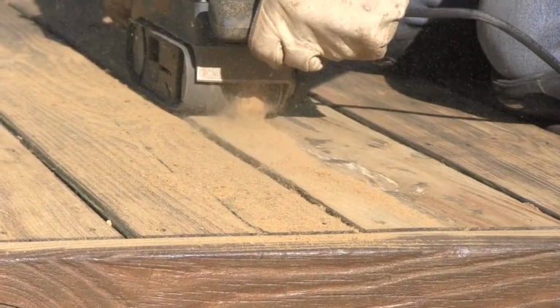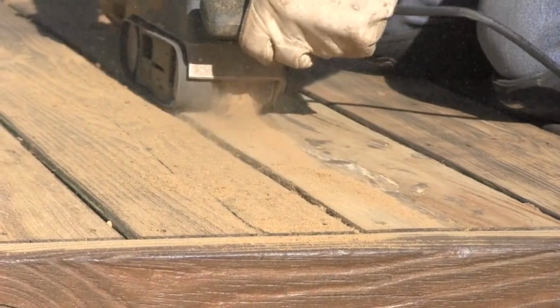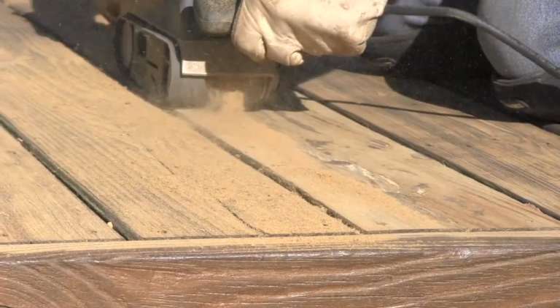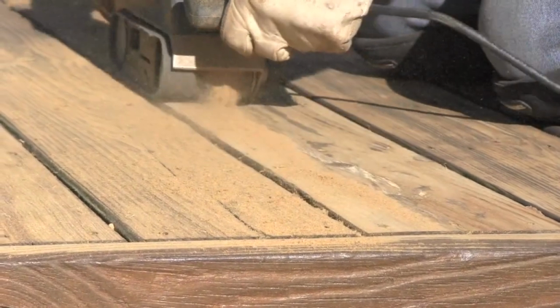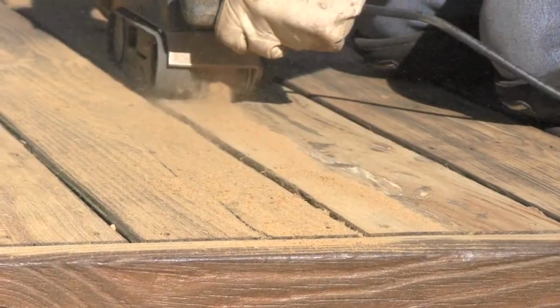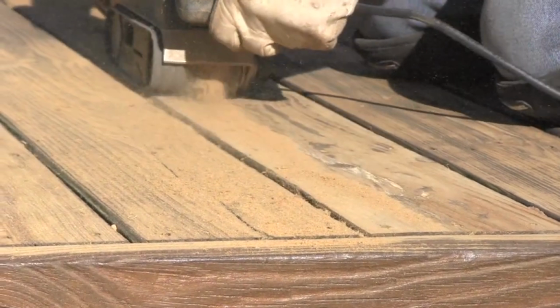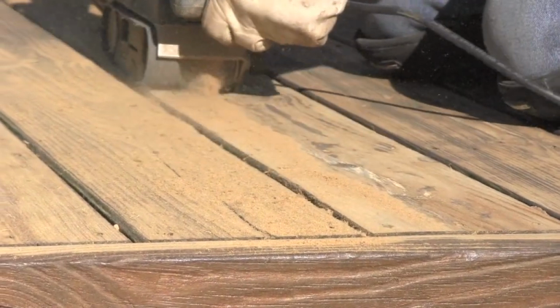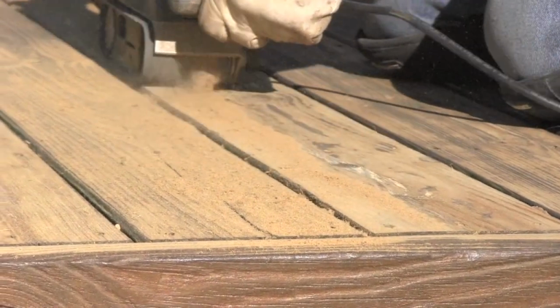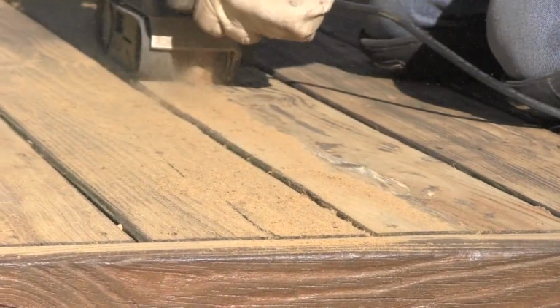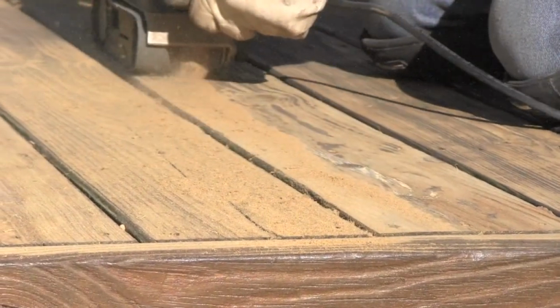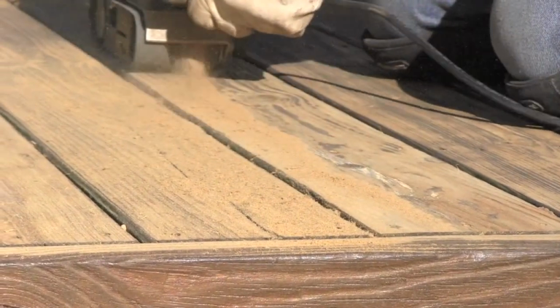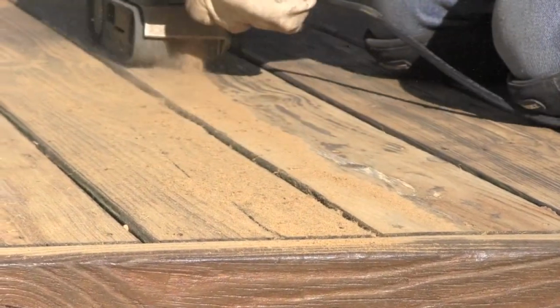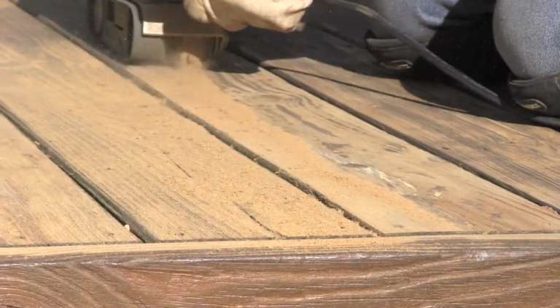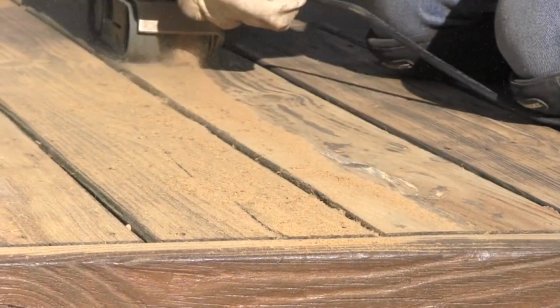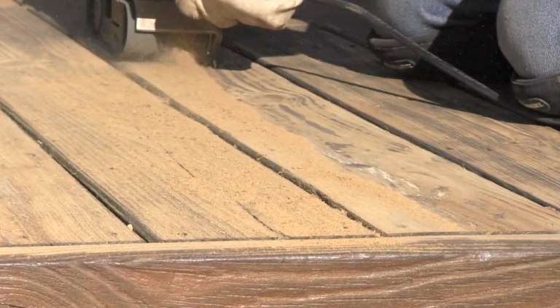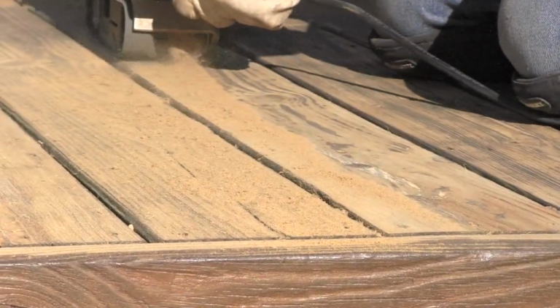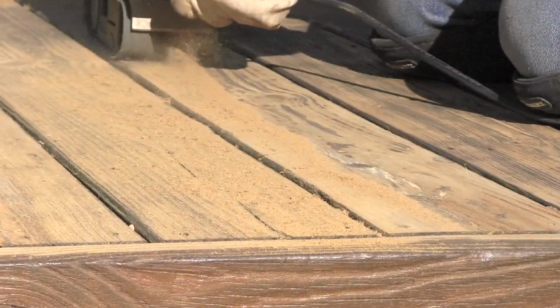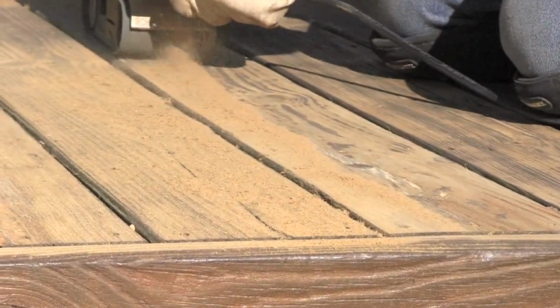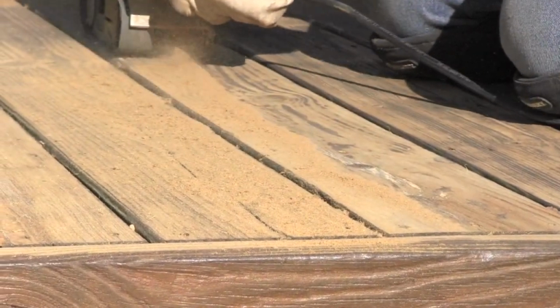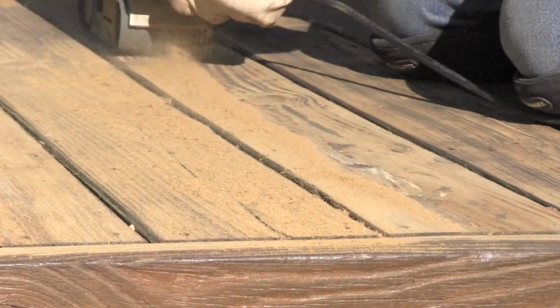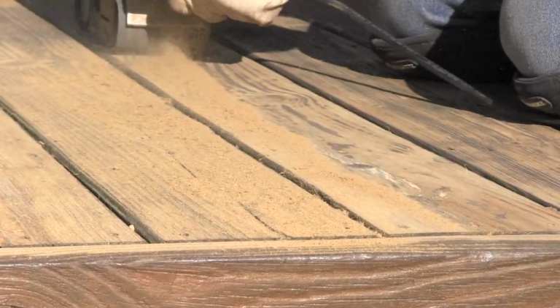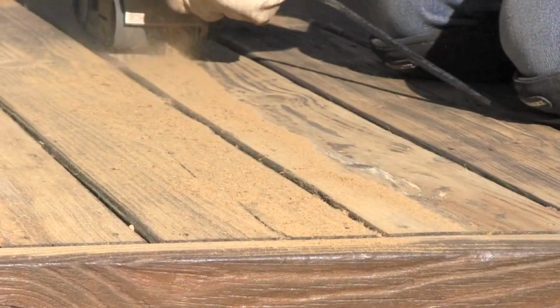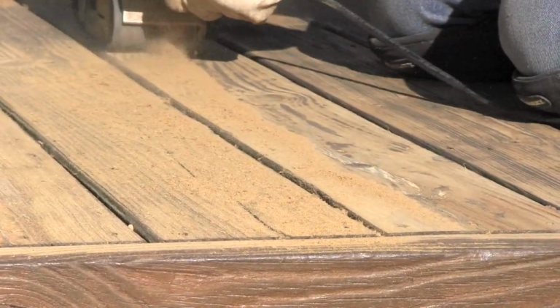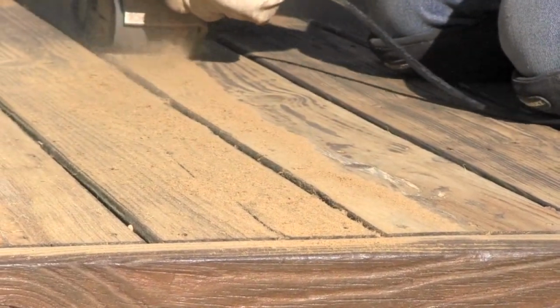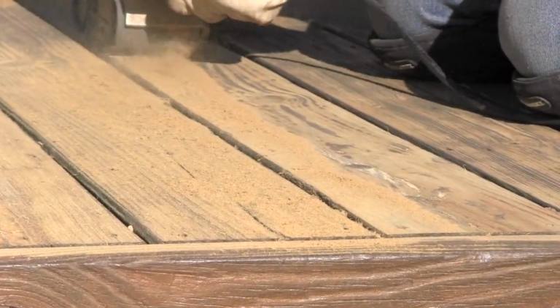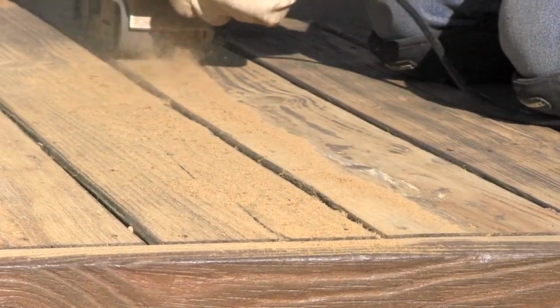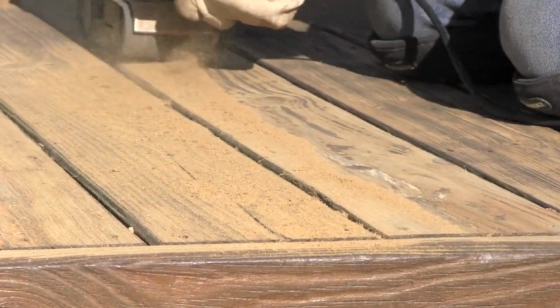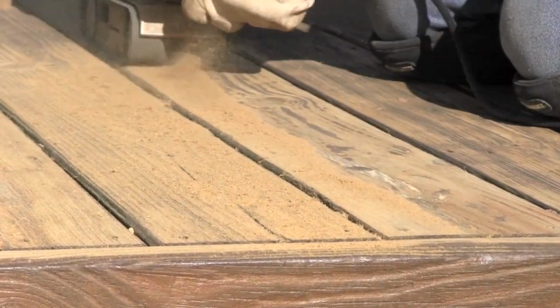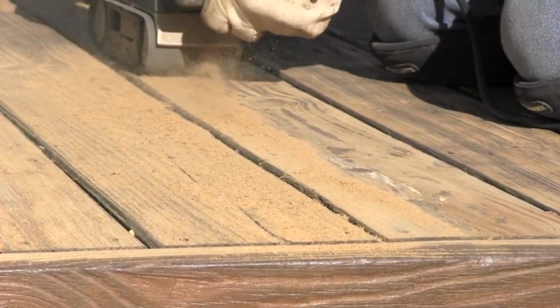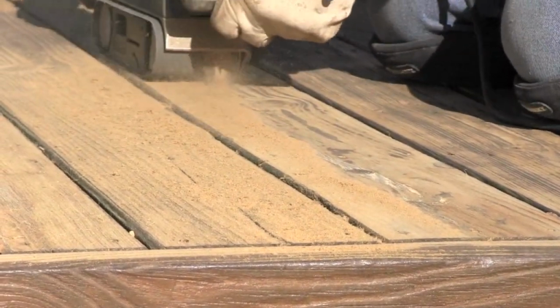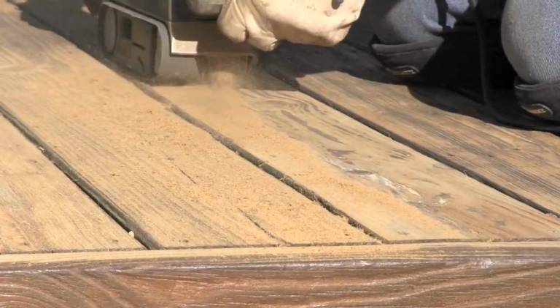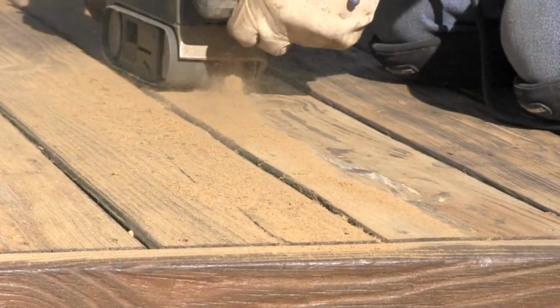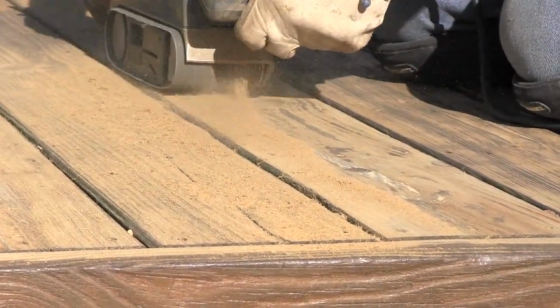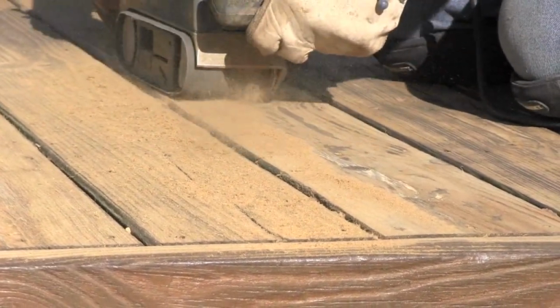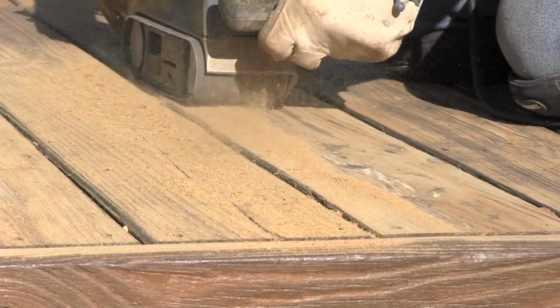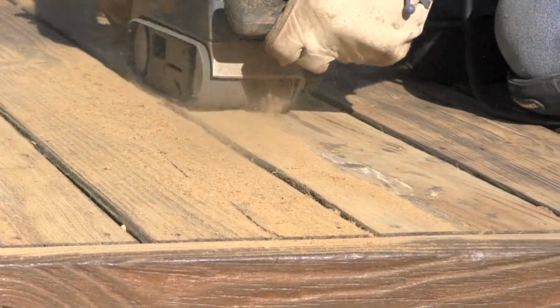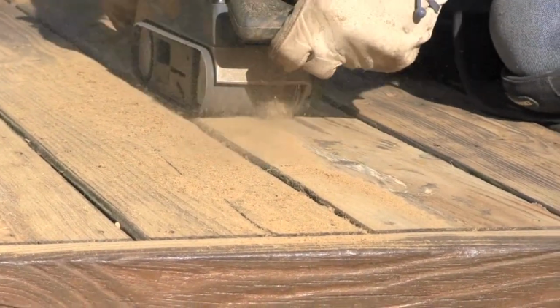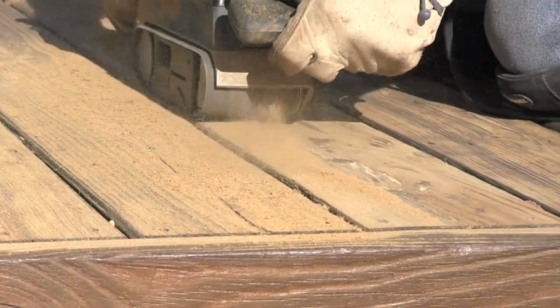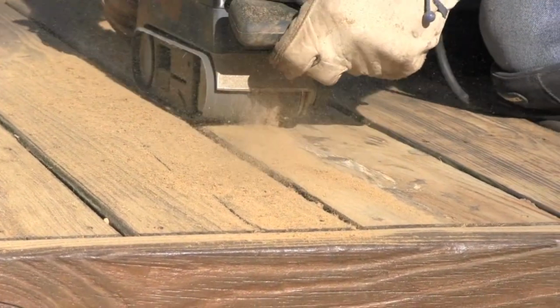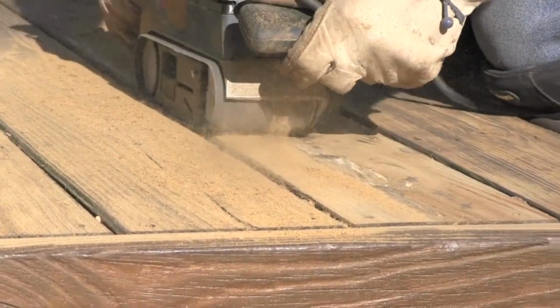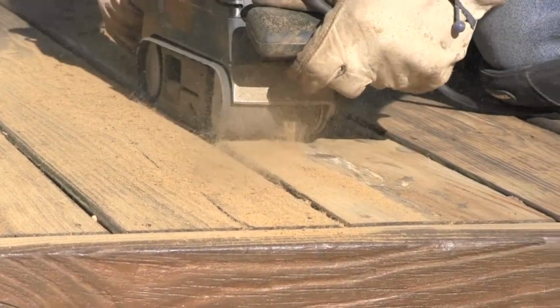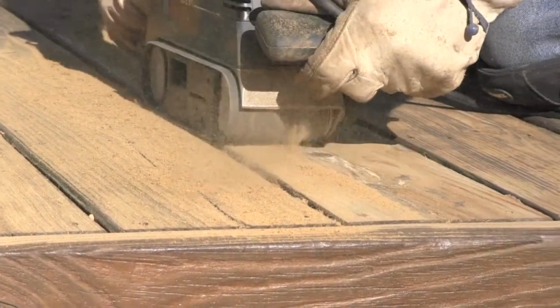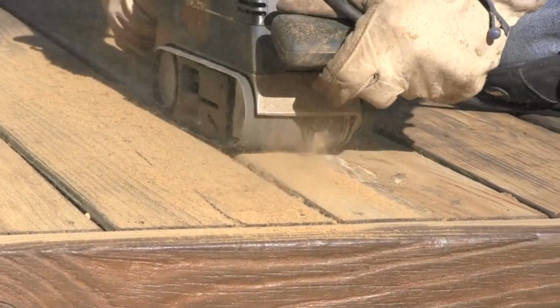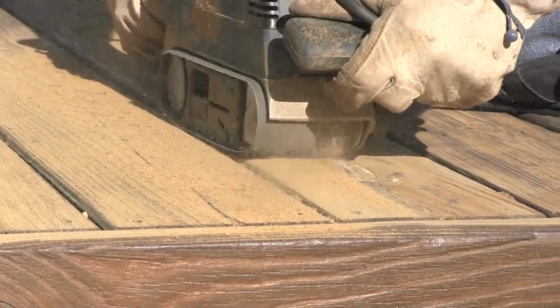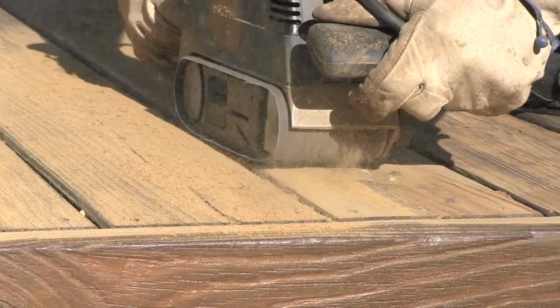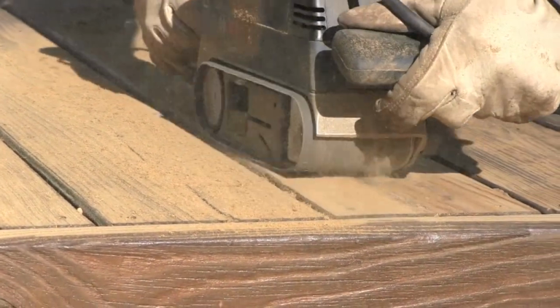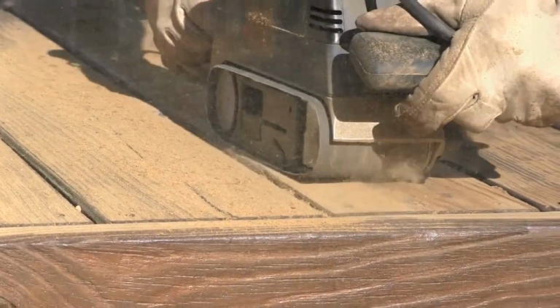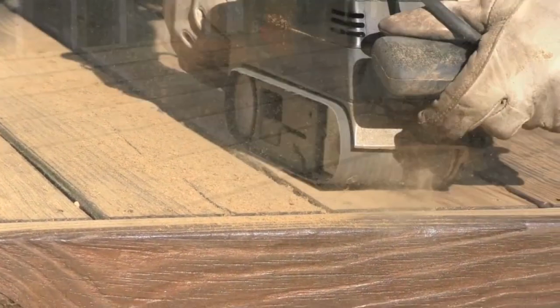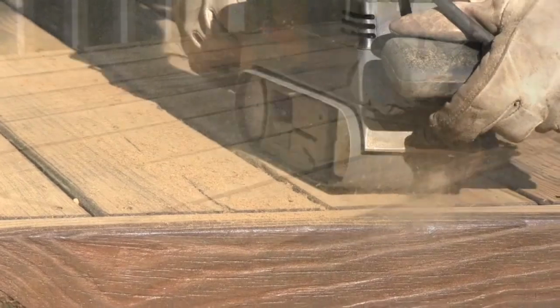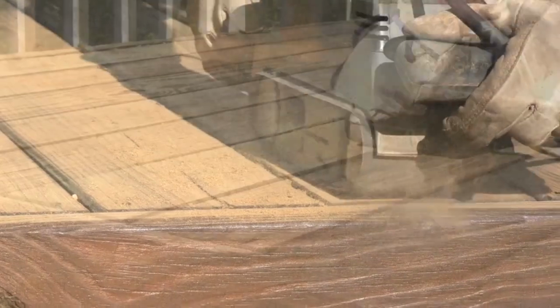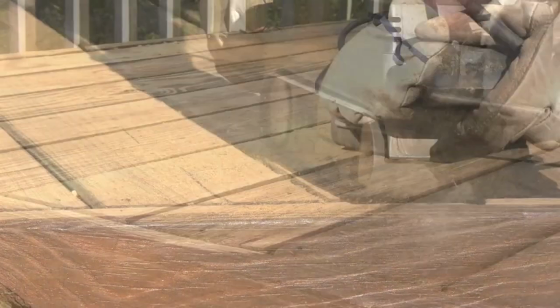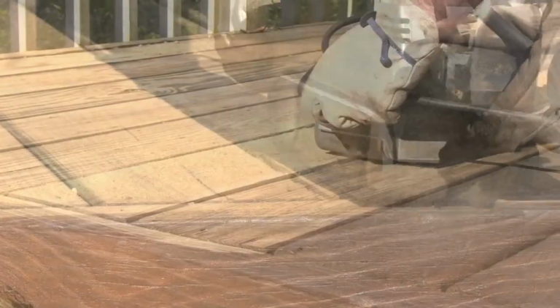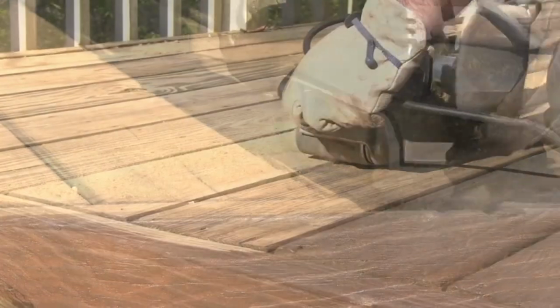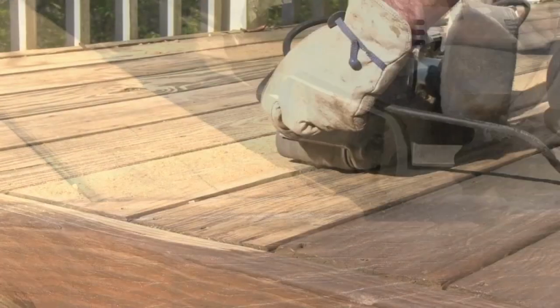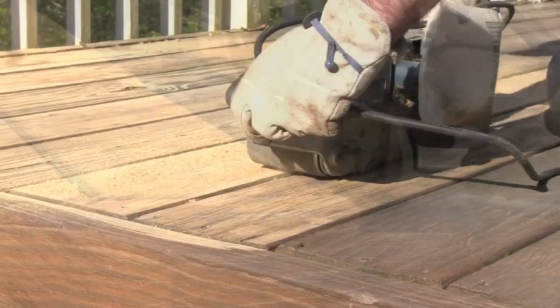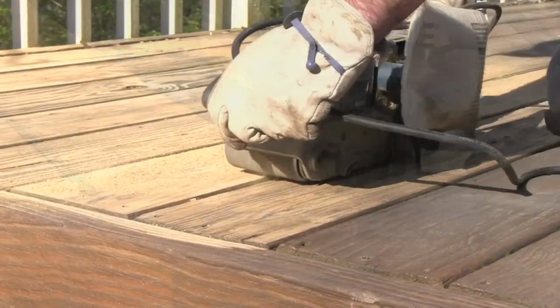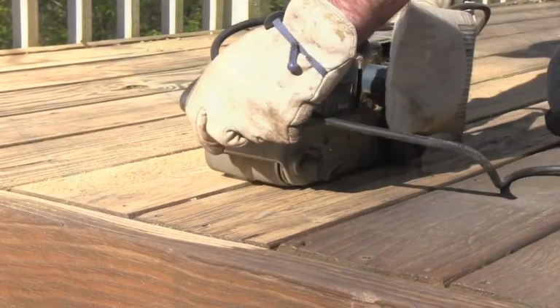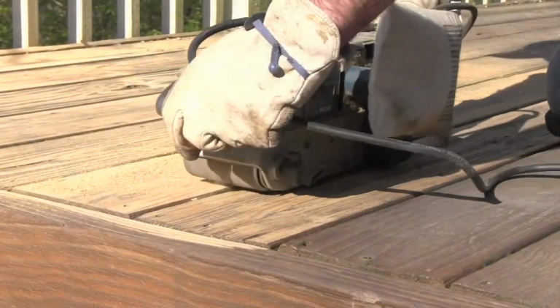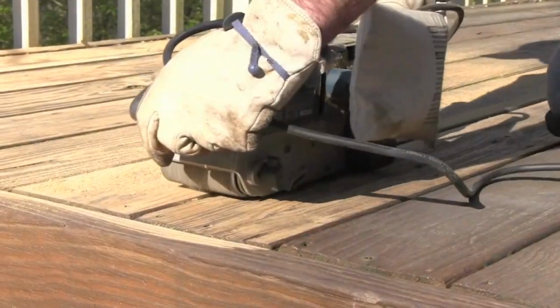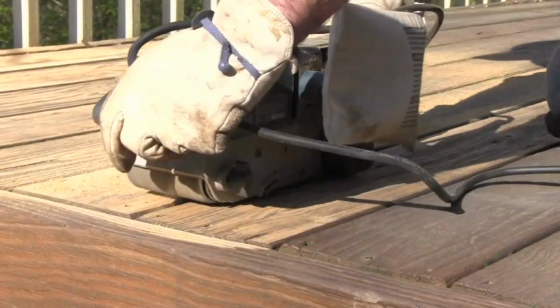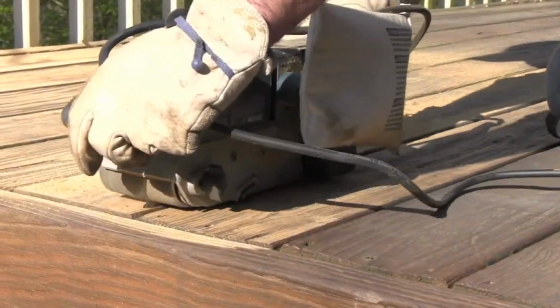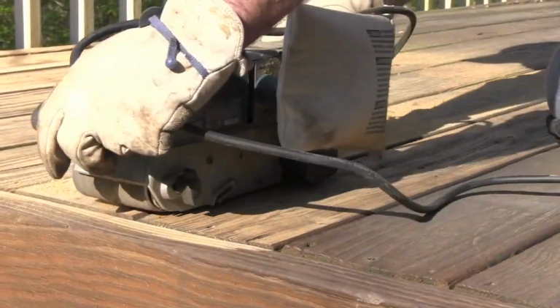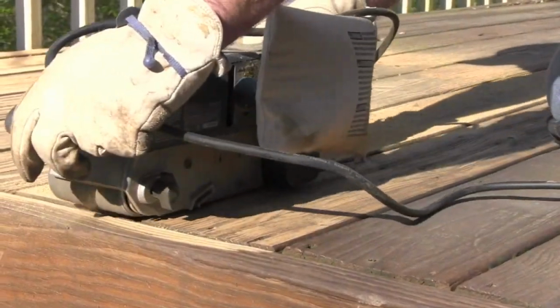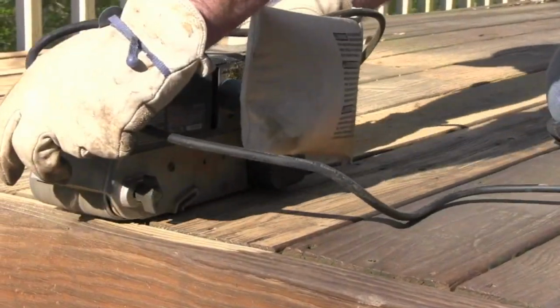Be sure to sand in line with the planks. This will minimize deep scratches left behind when sanding against the grain.